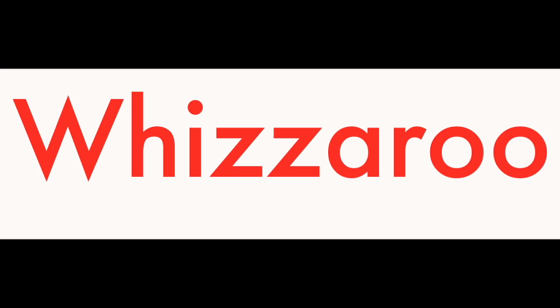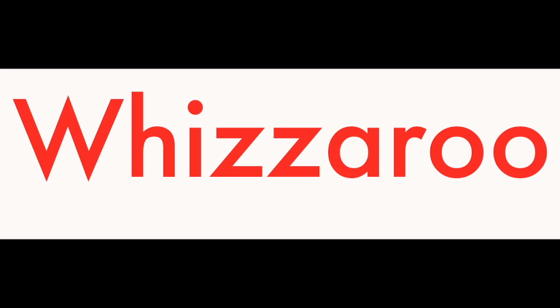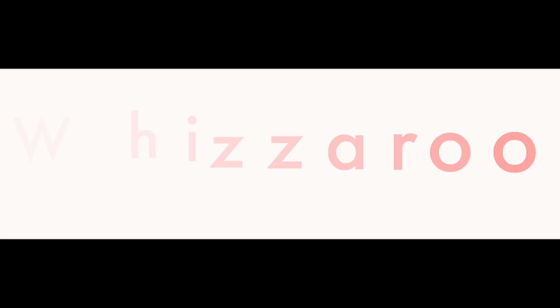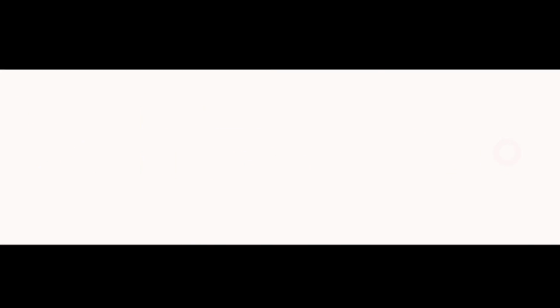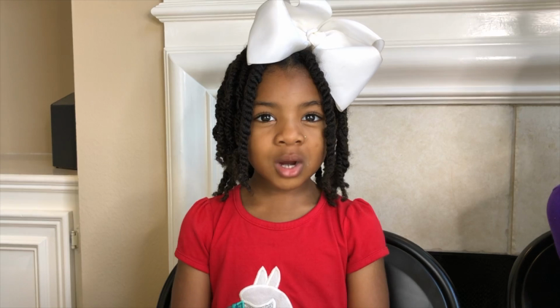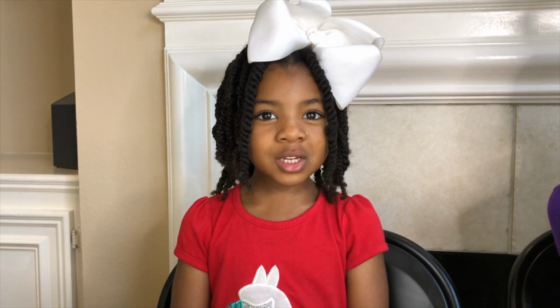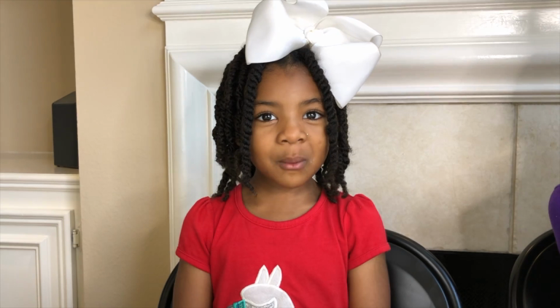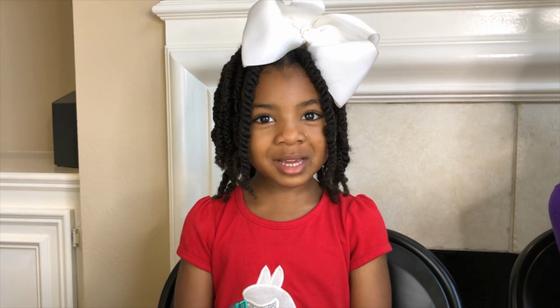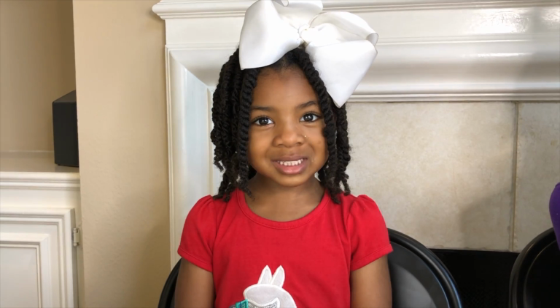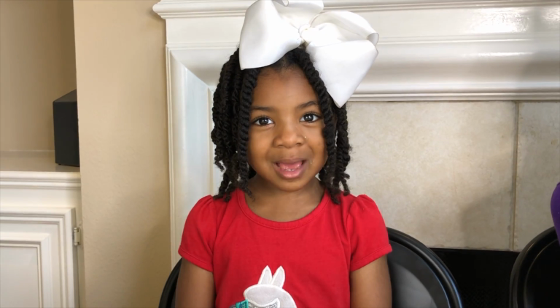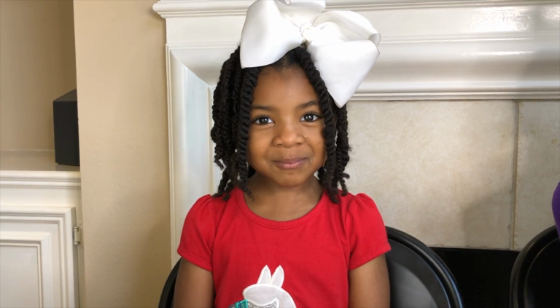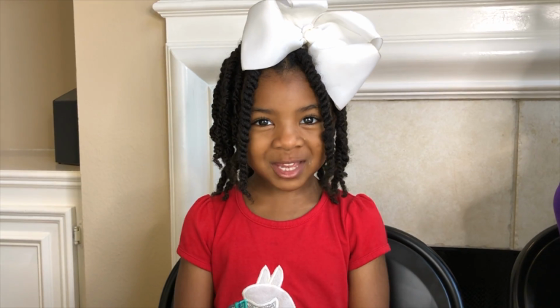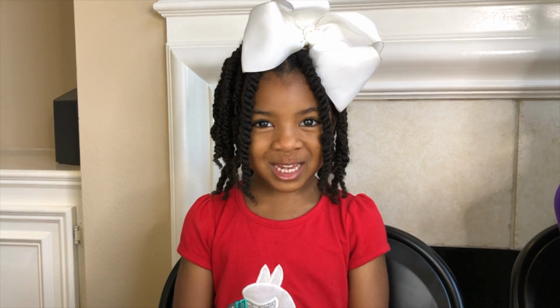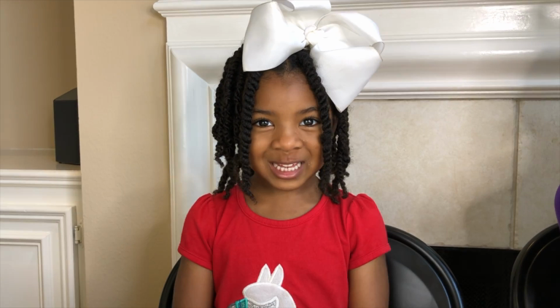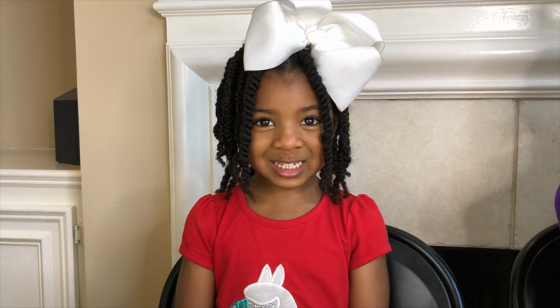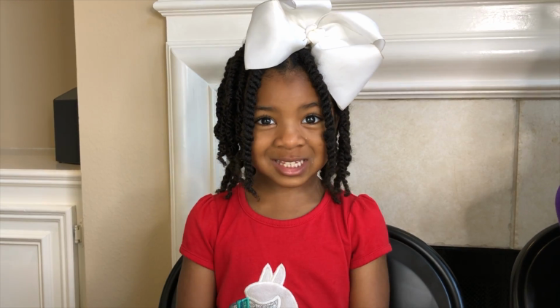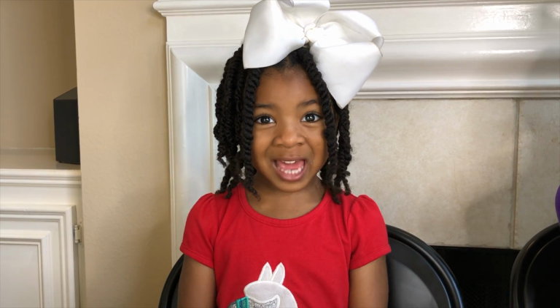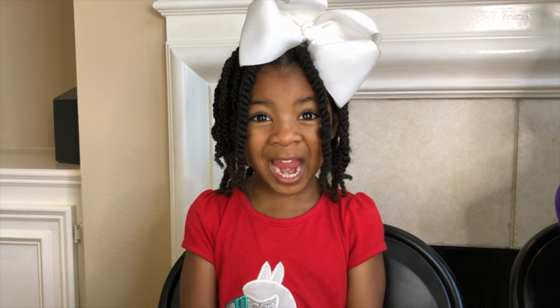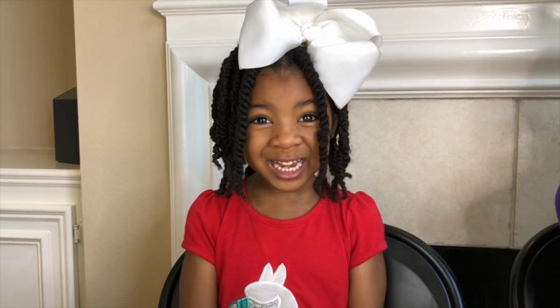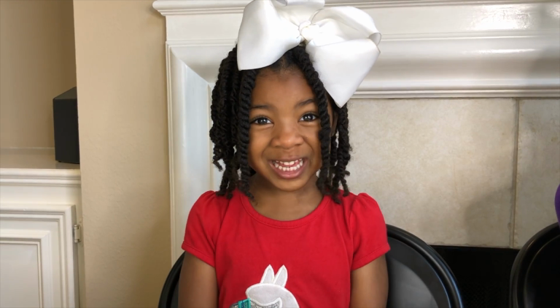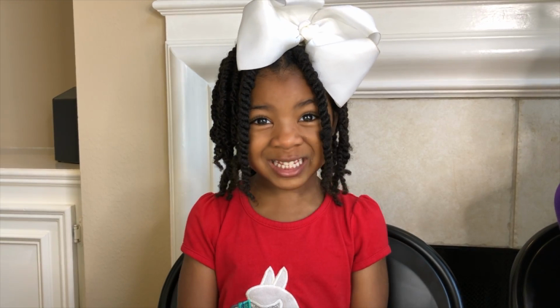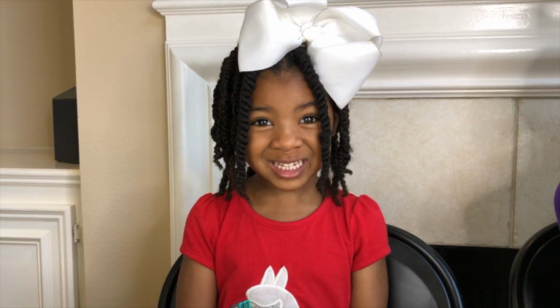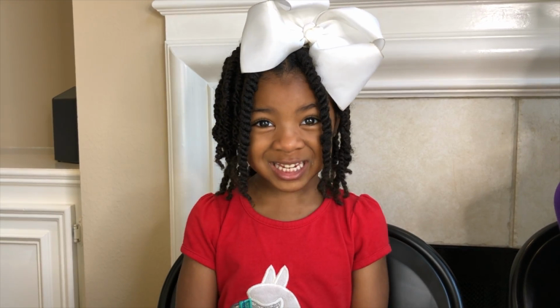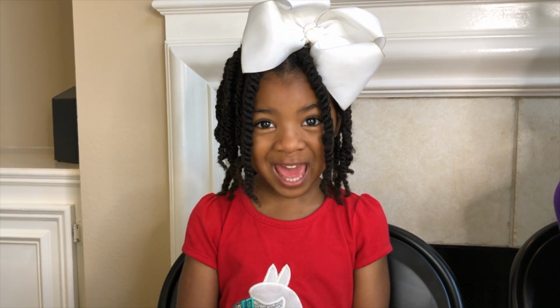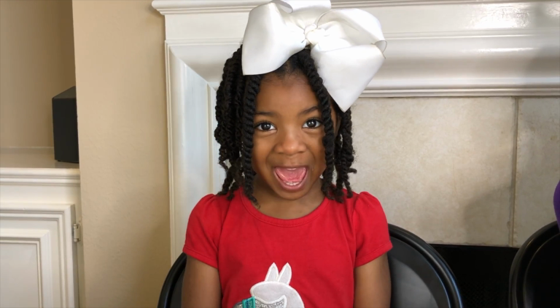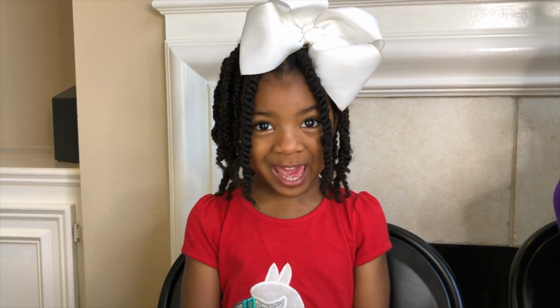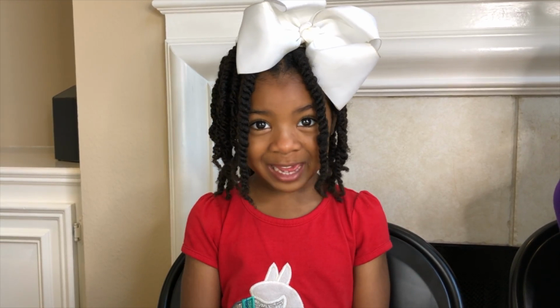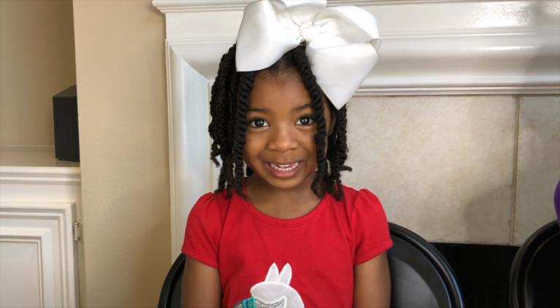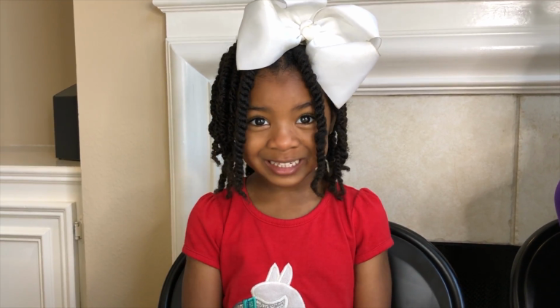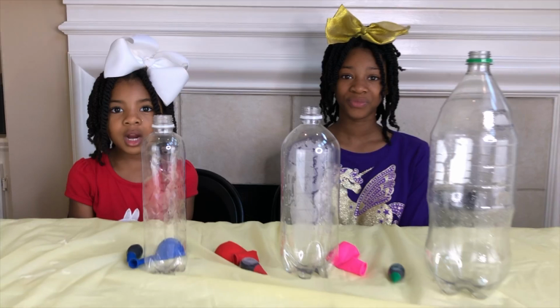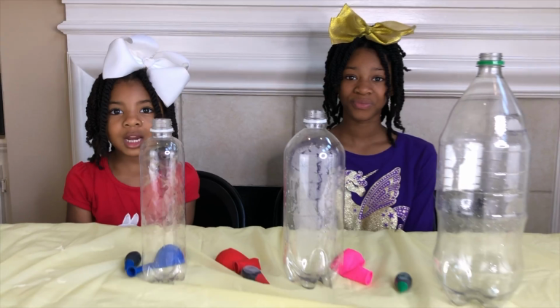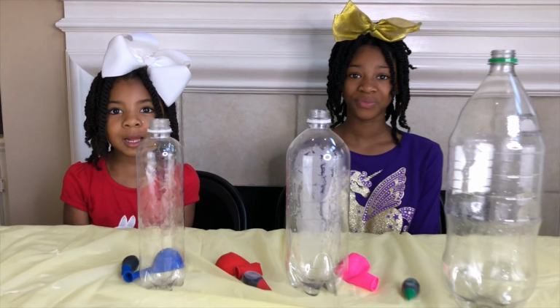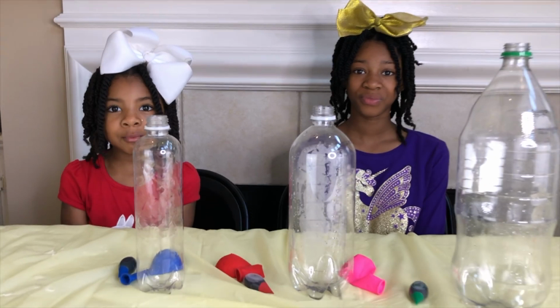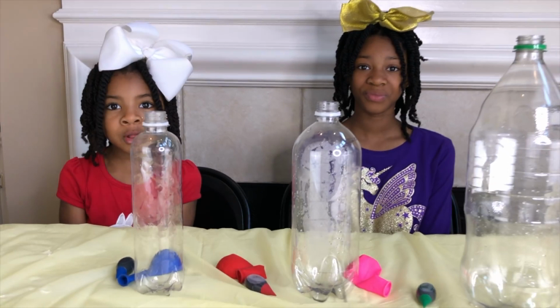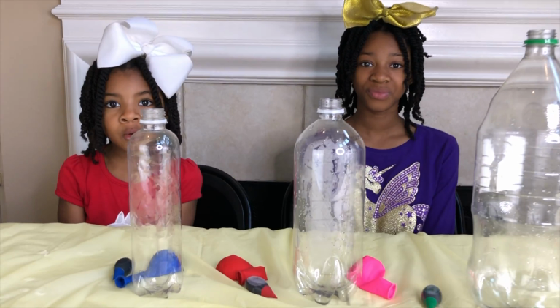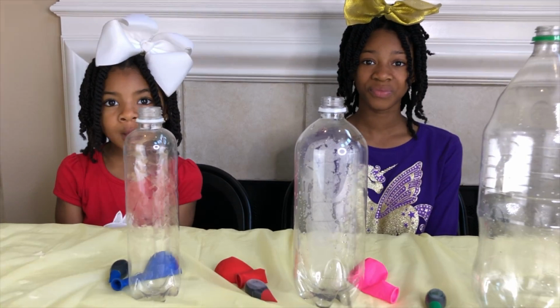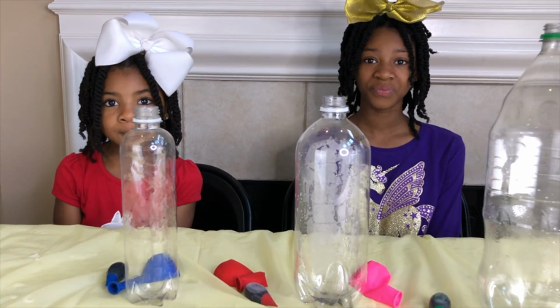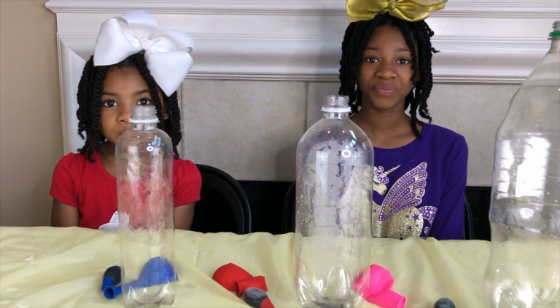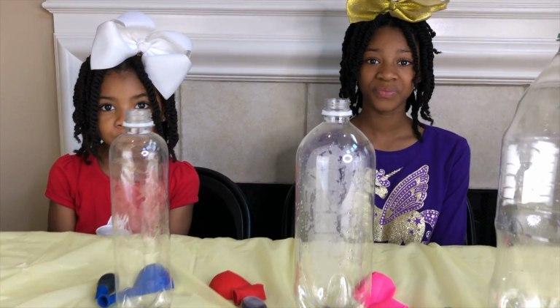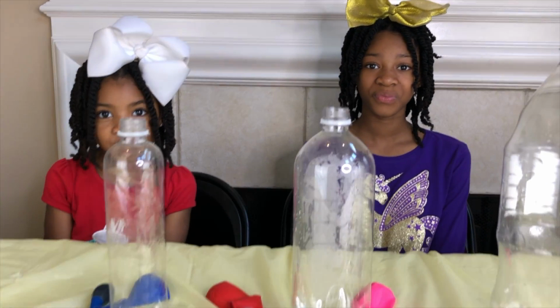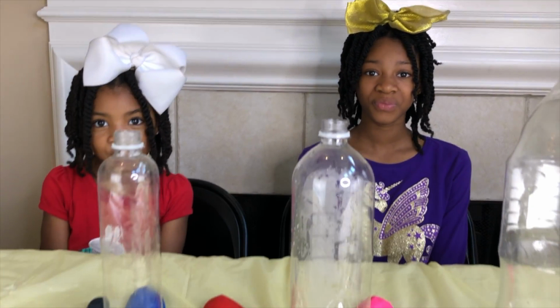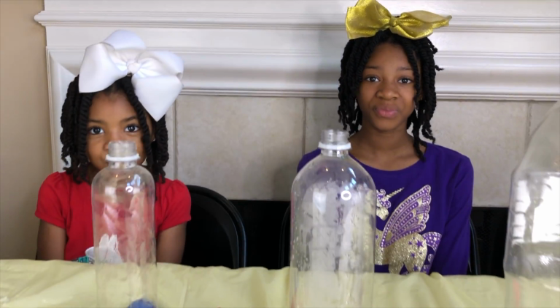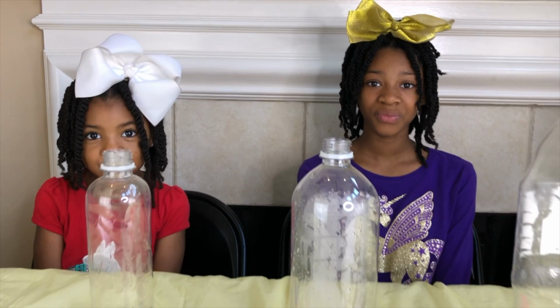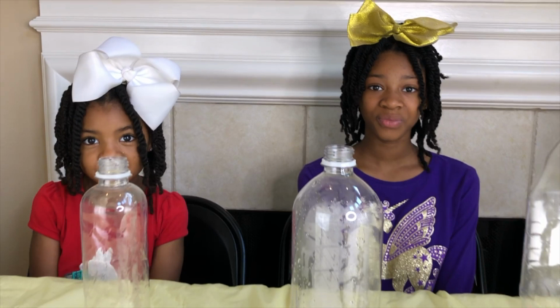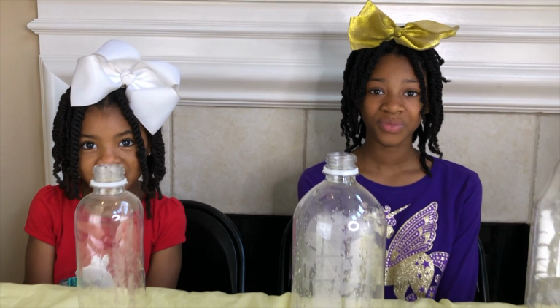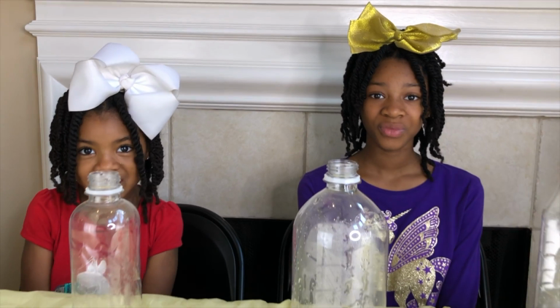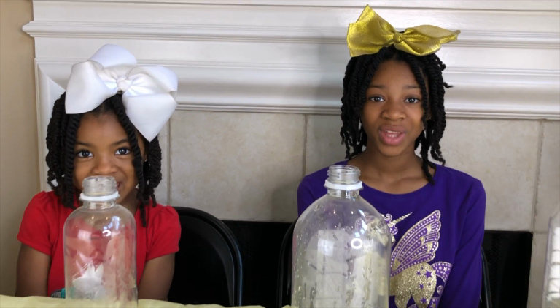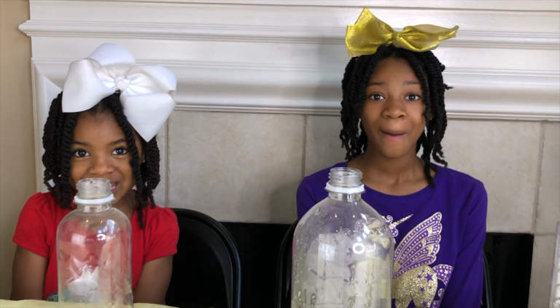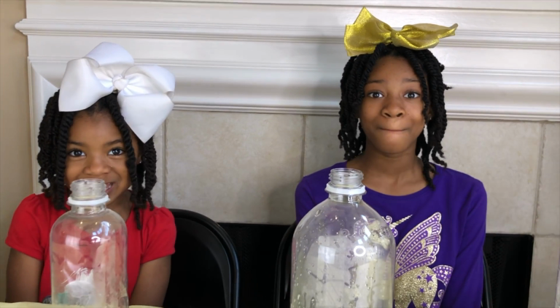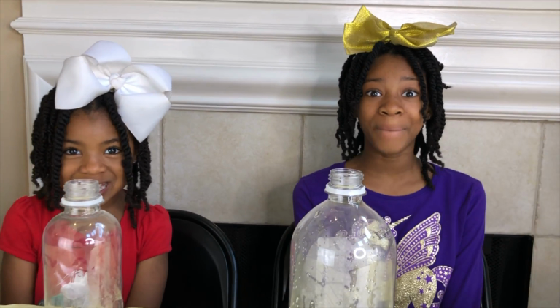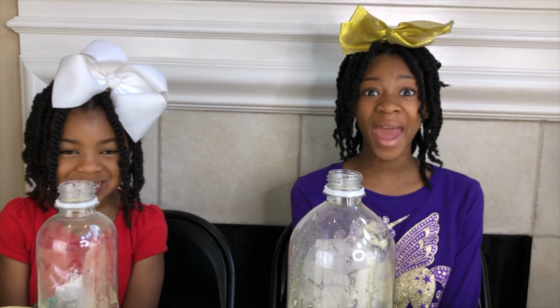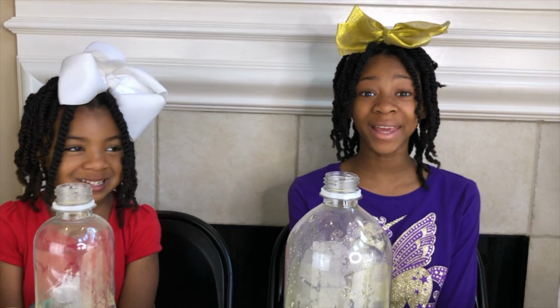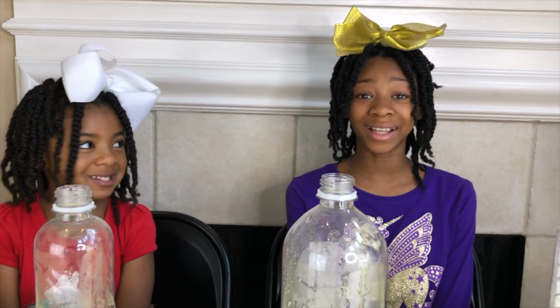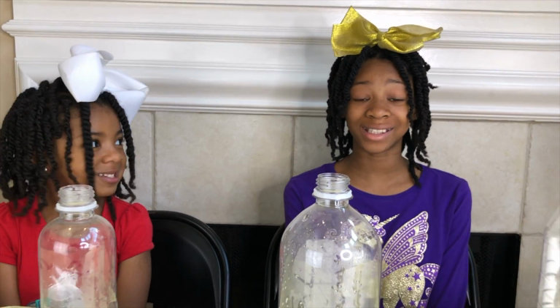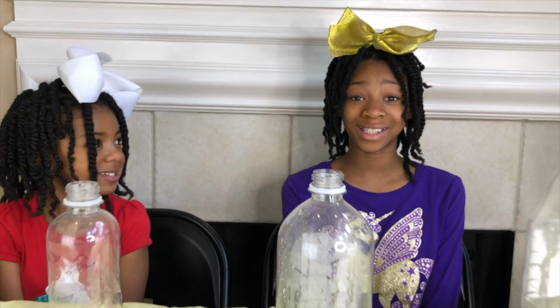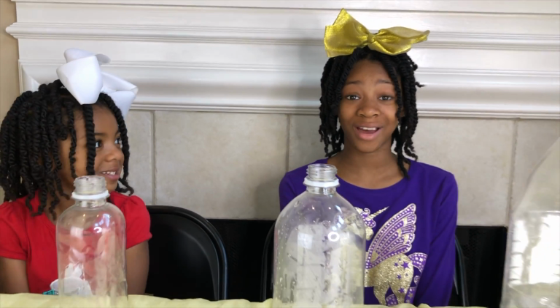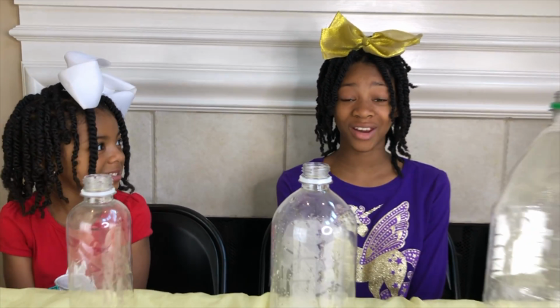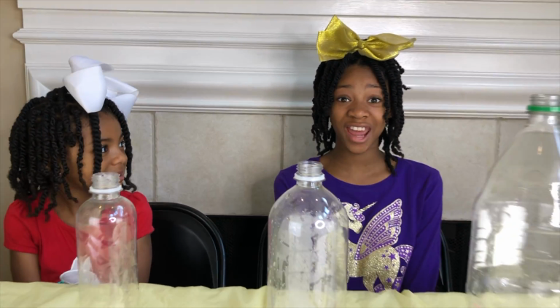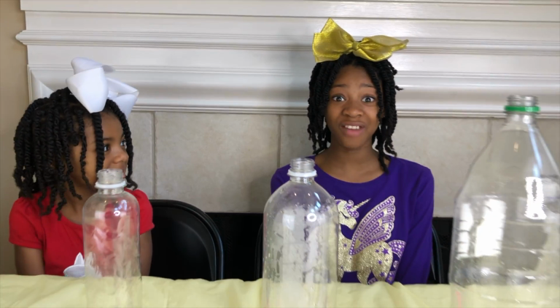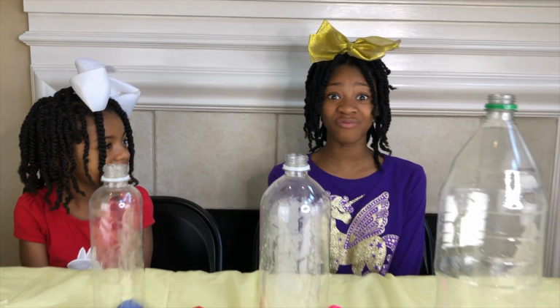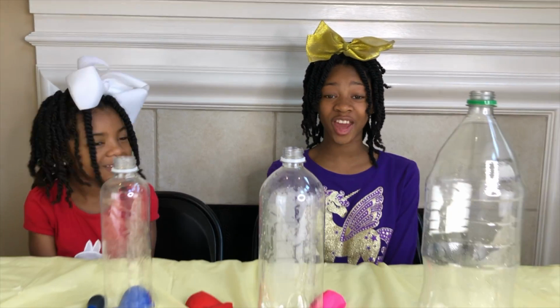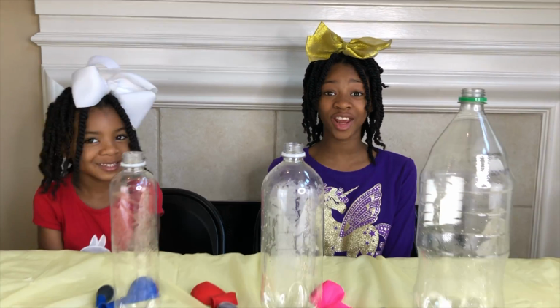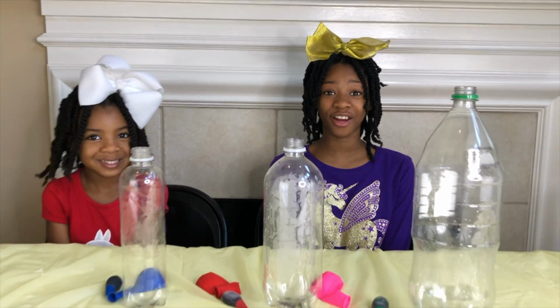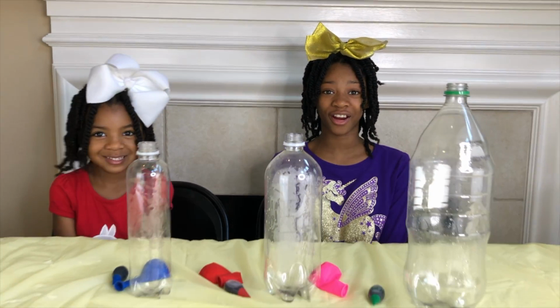We're doing something exciting today! We're going to blow up the balloons with baking soda and vinegar!